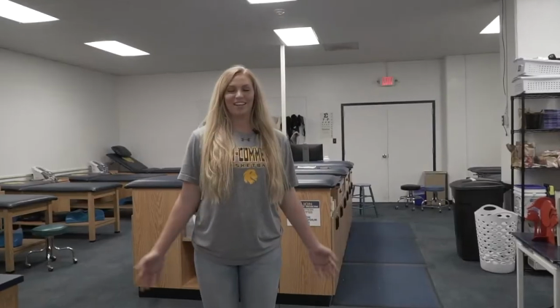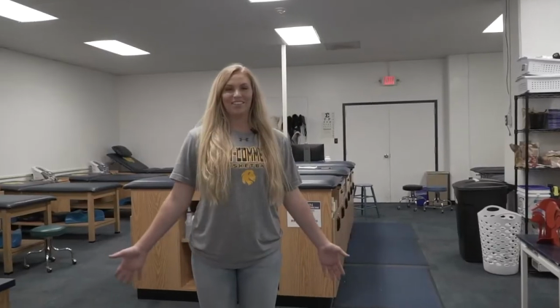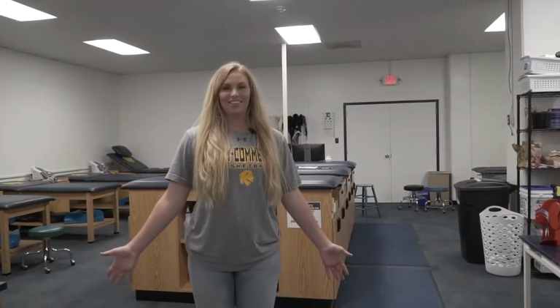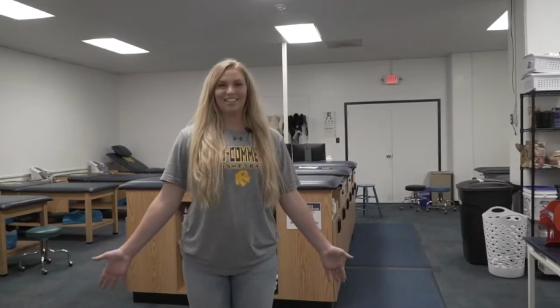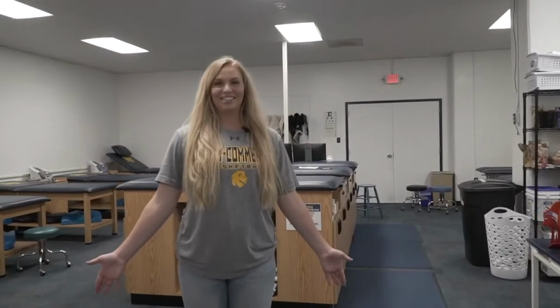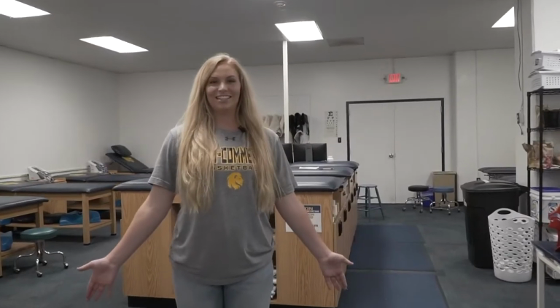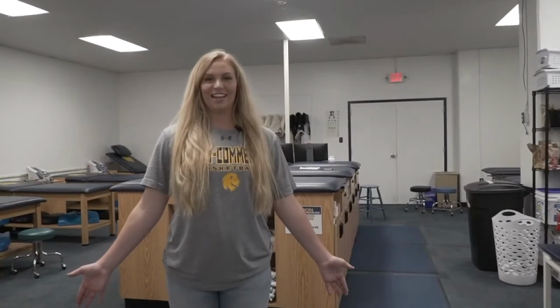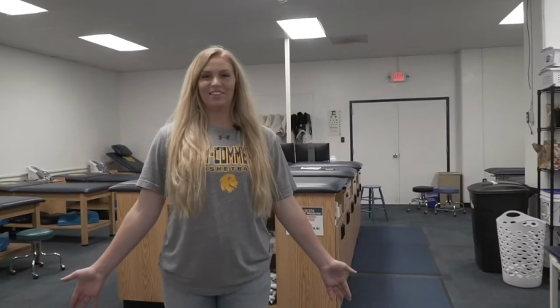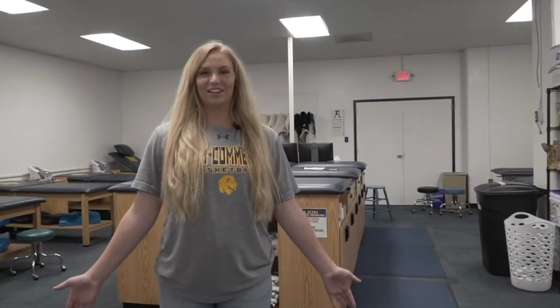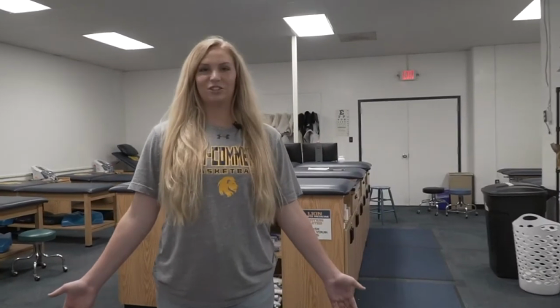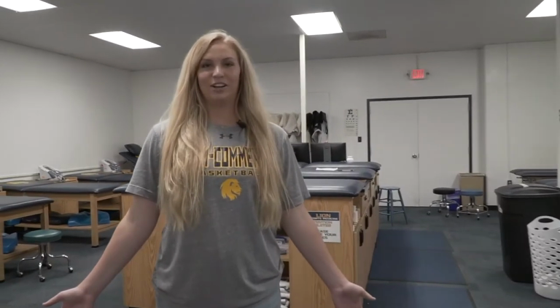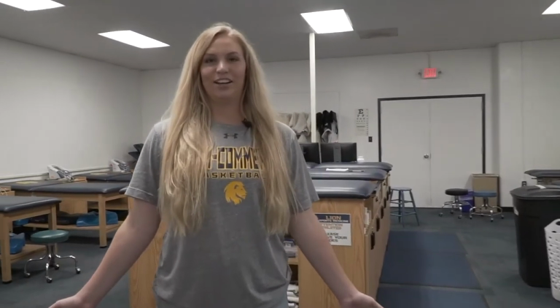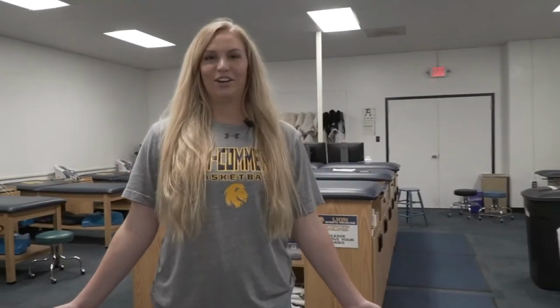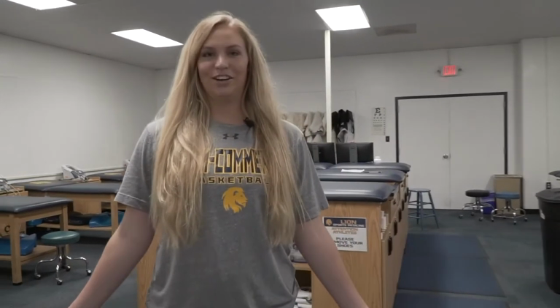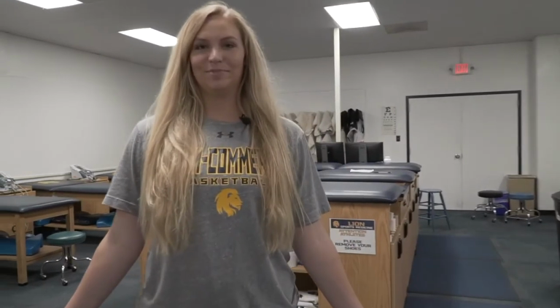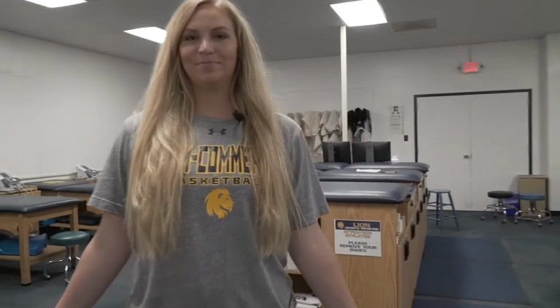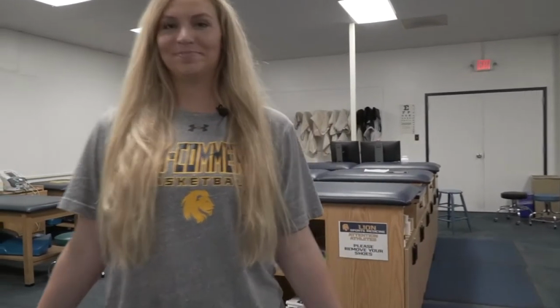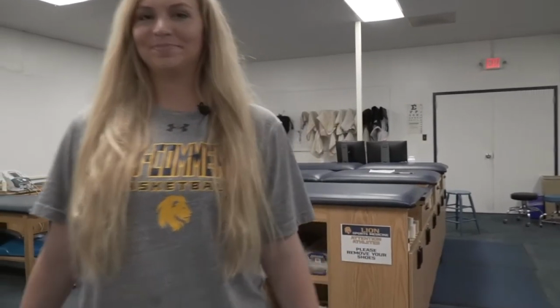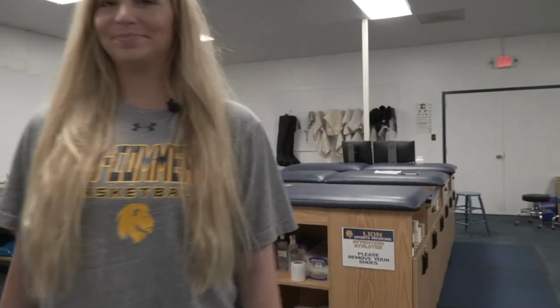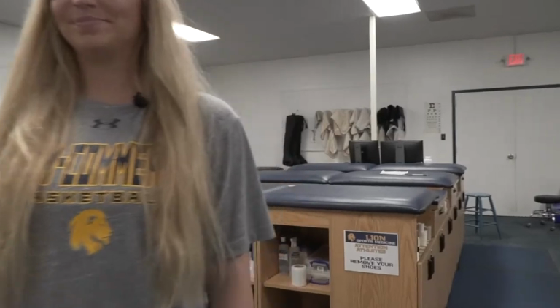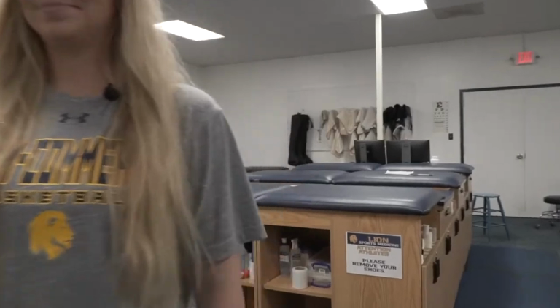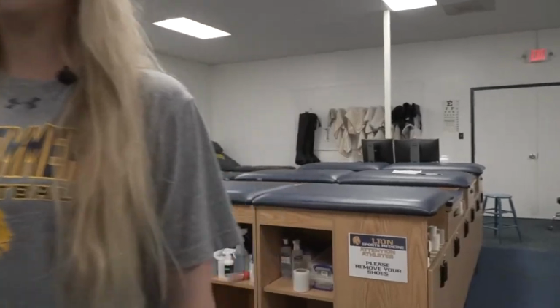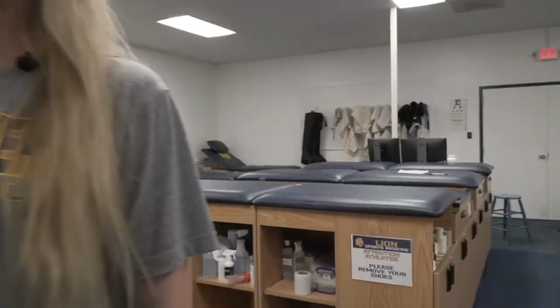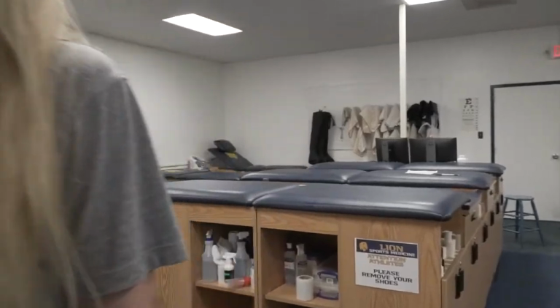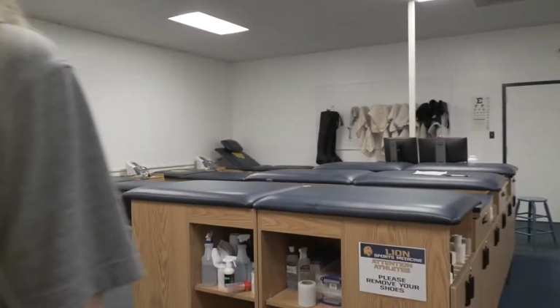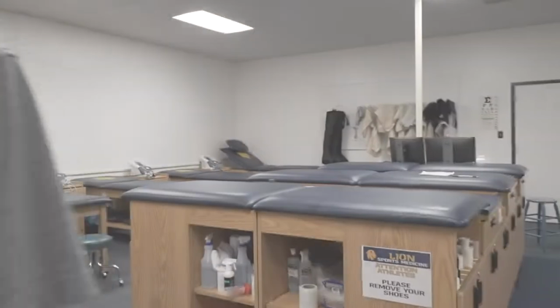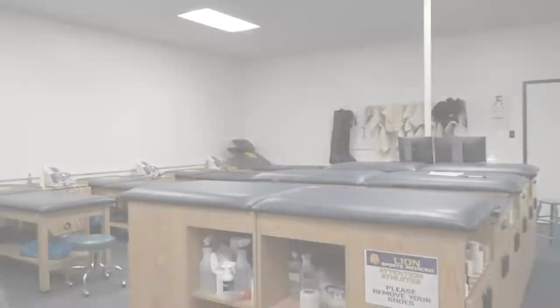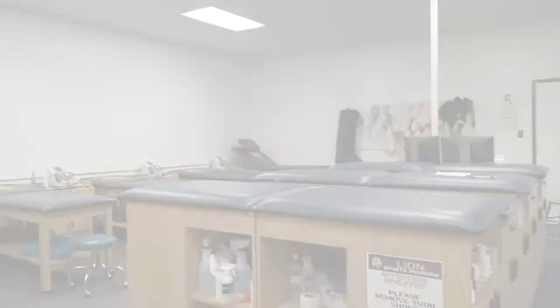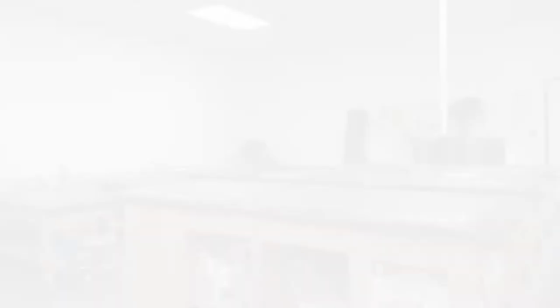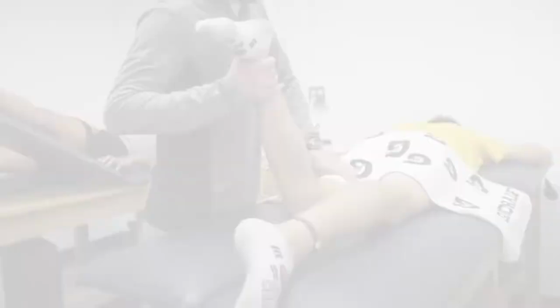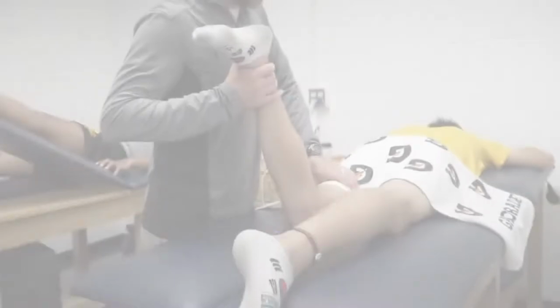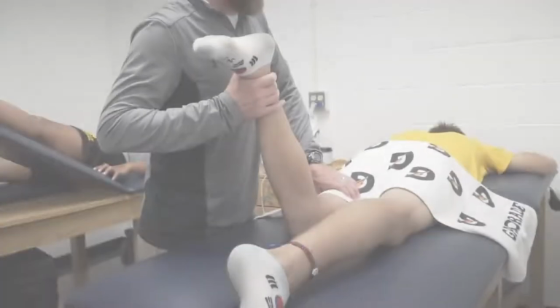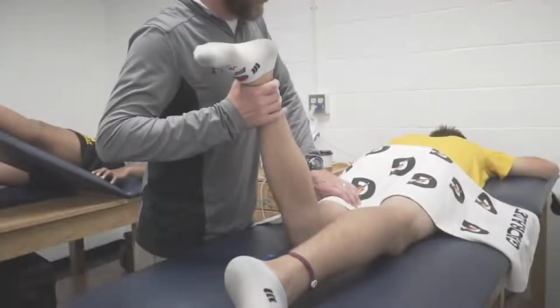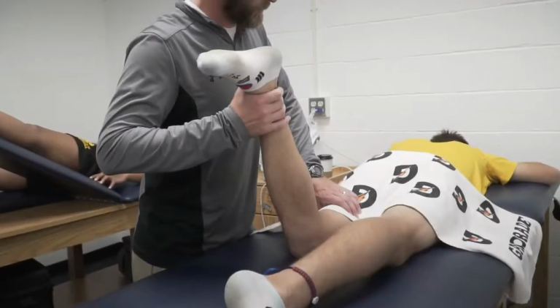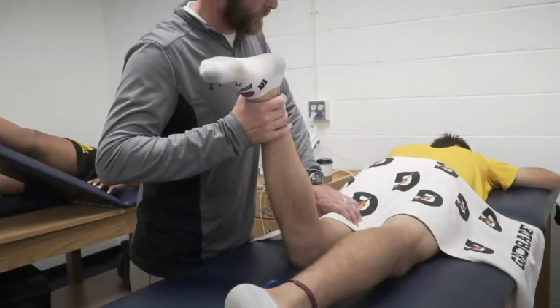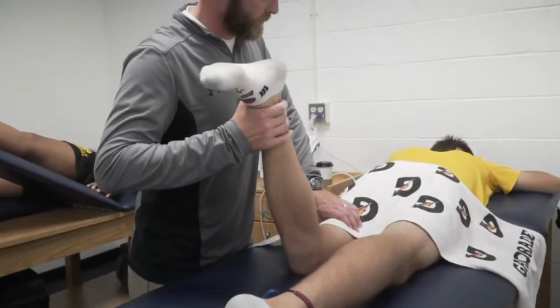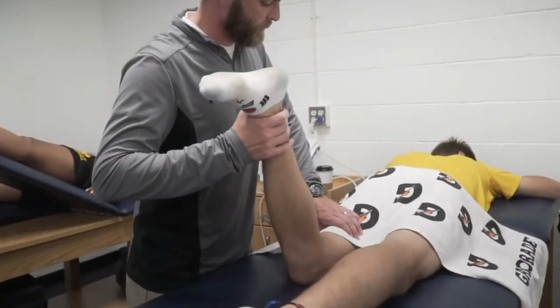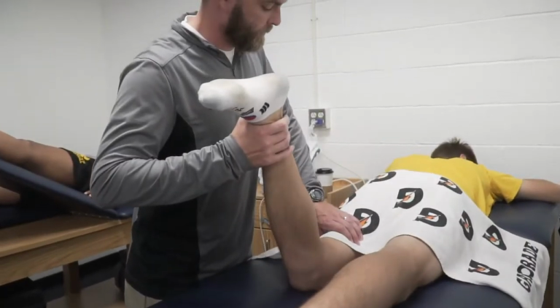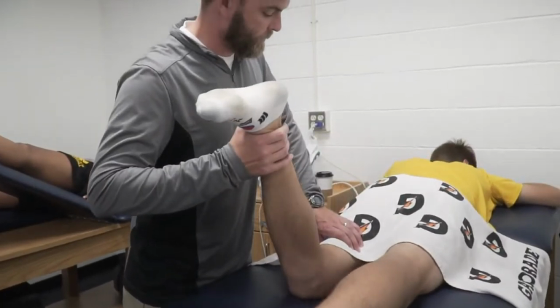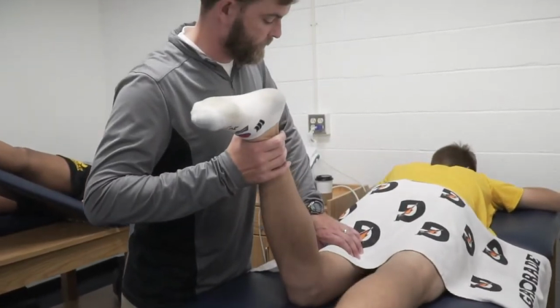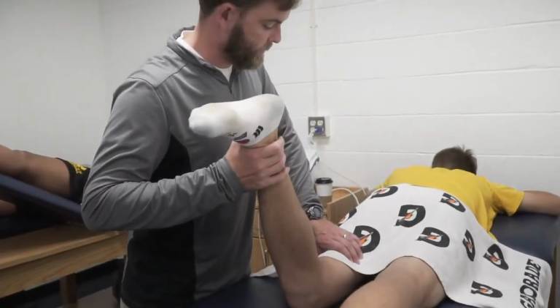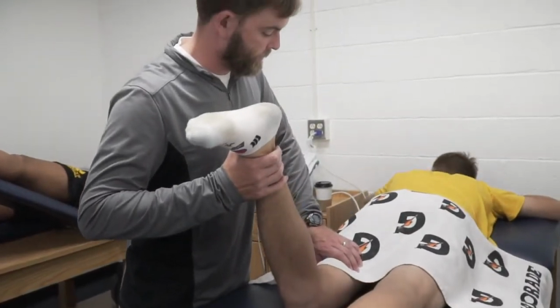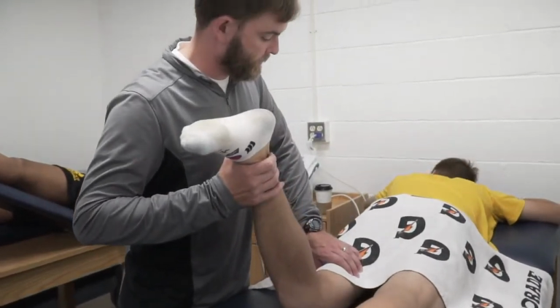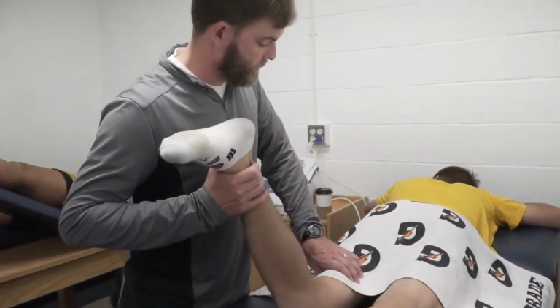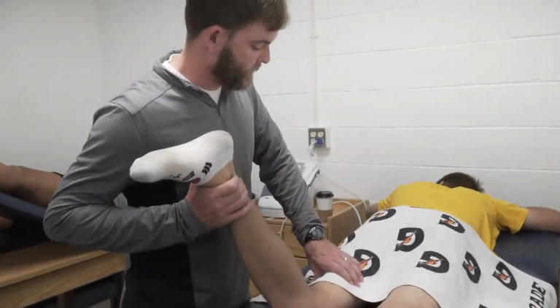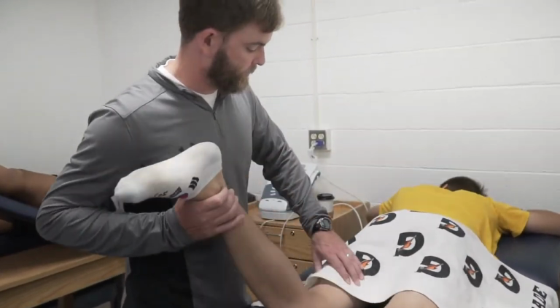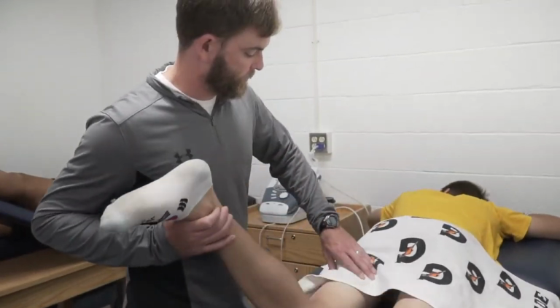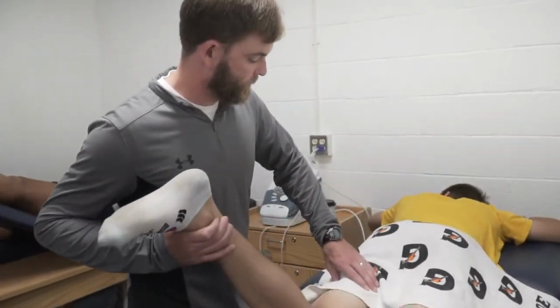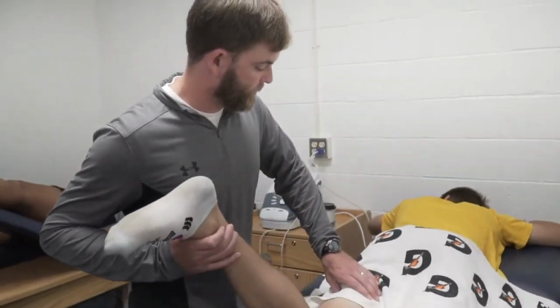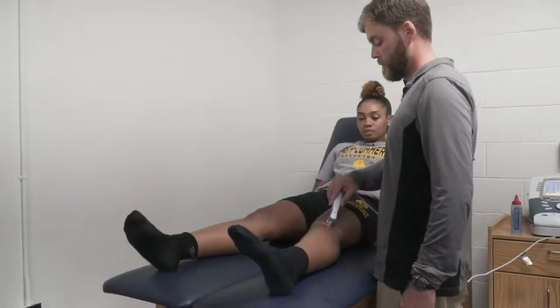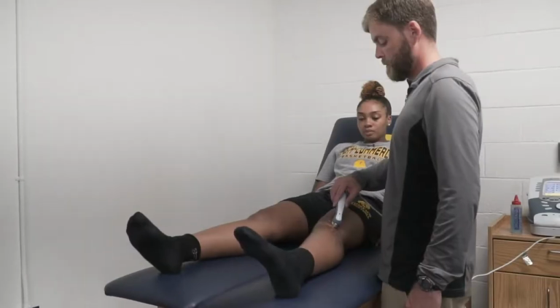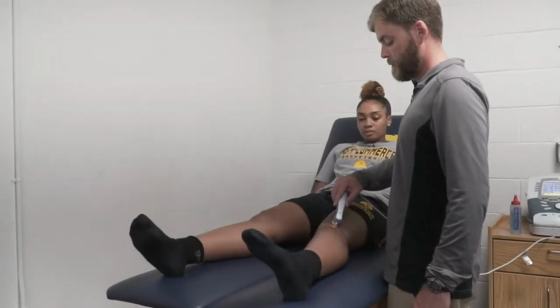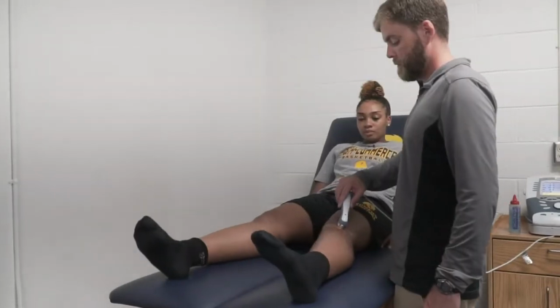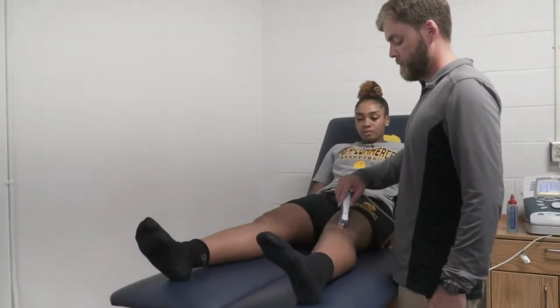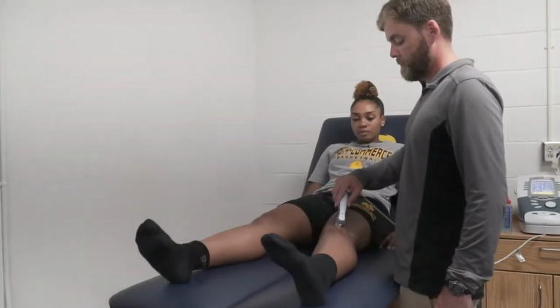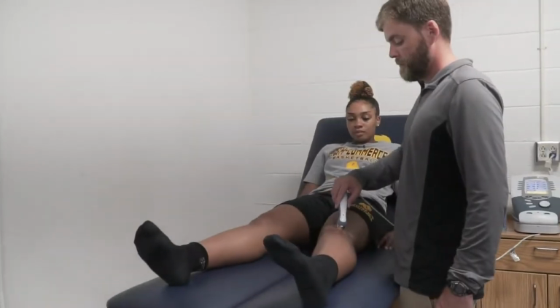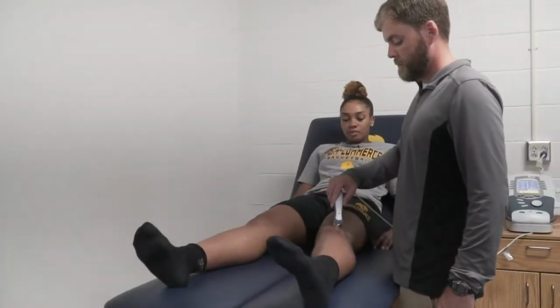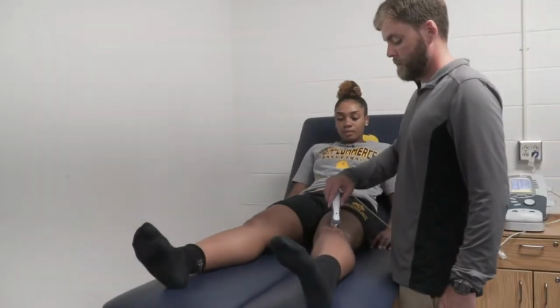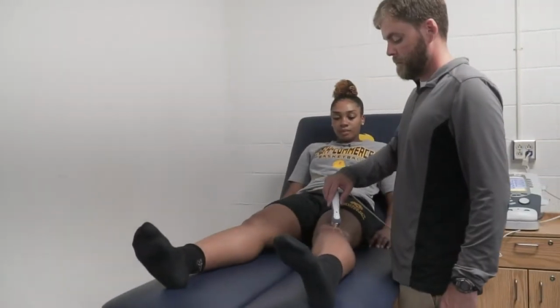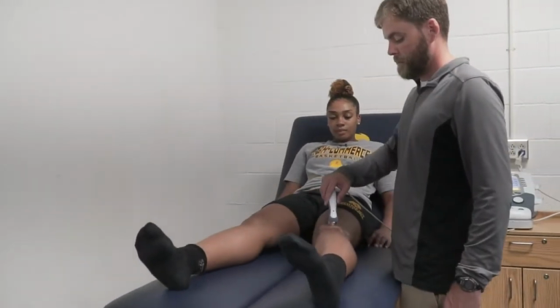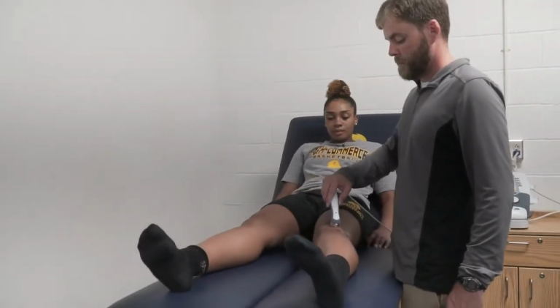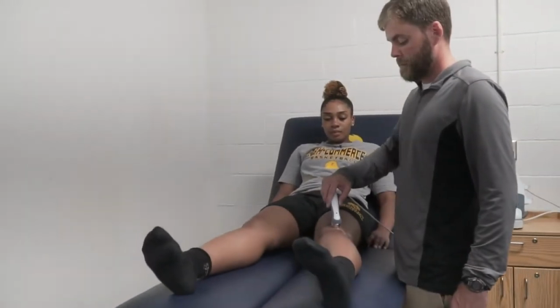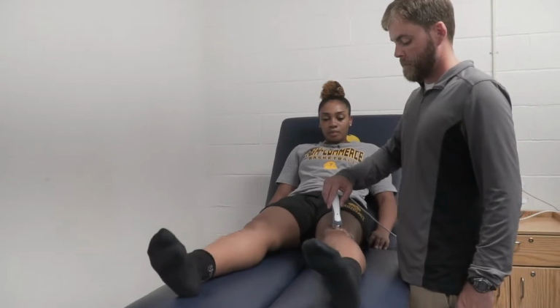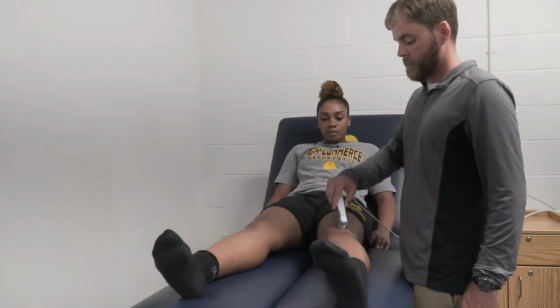This is the athletic training area. Our knowledgeable staff will help keep you healthy with the latest methods in sports medicine.